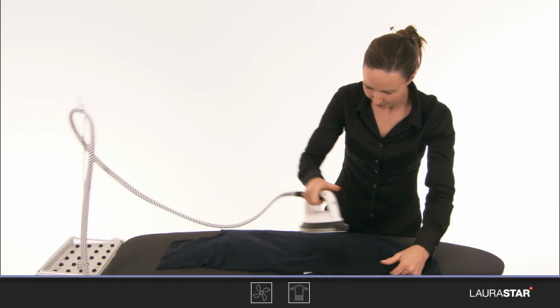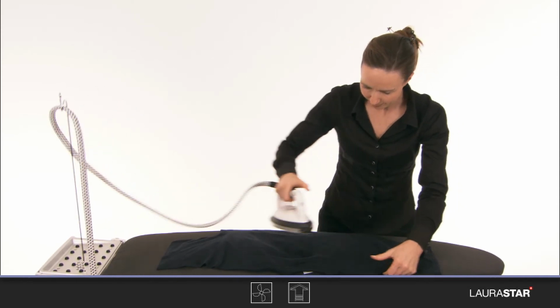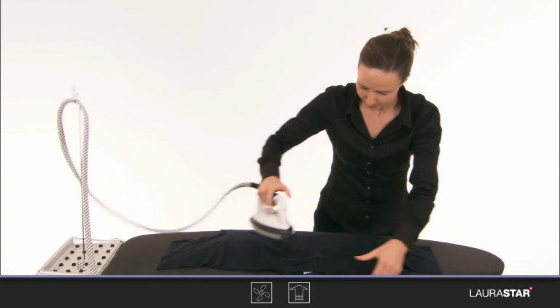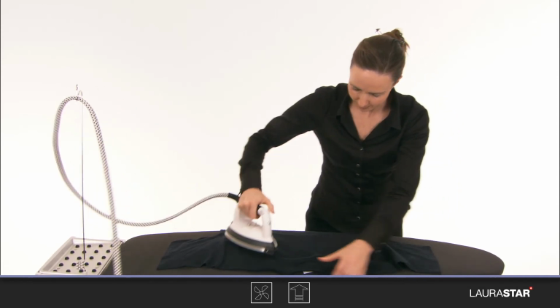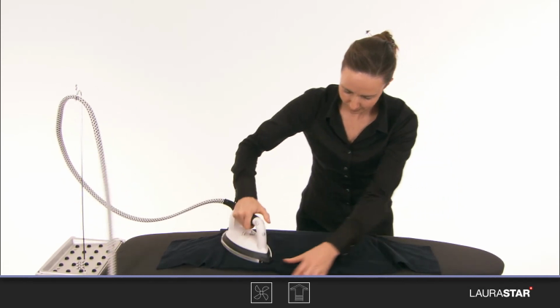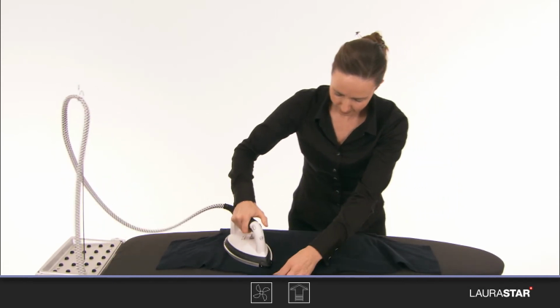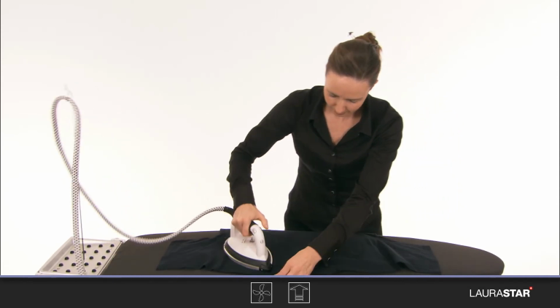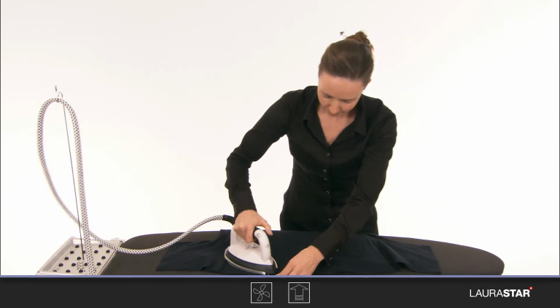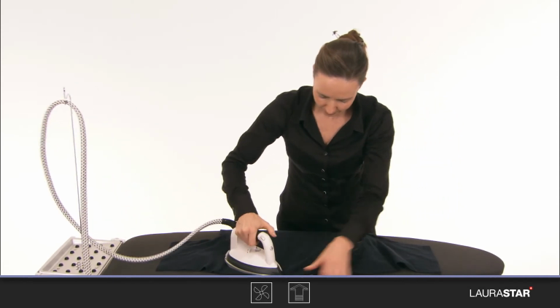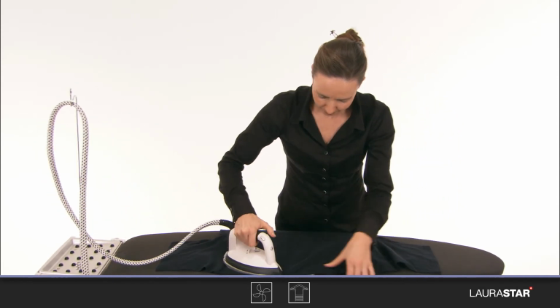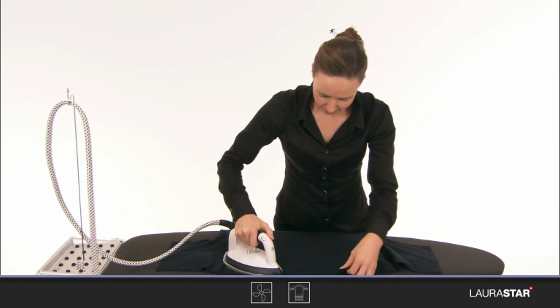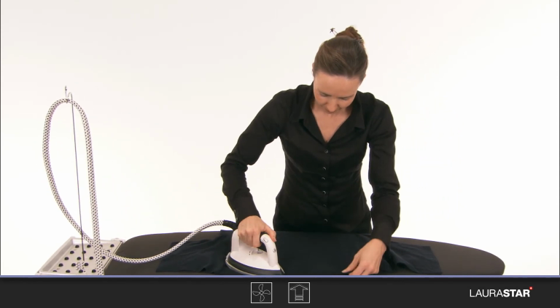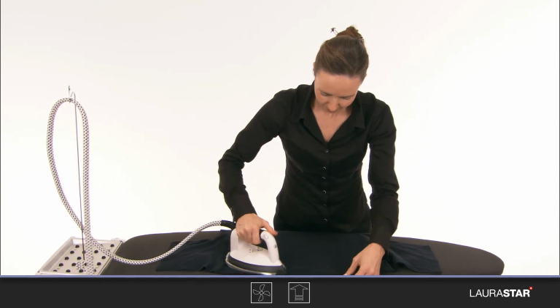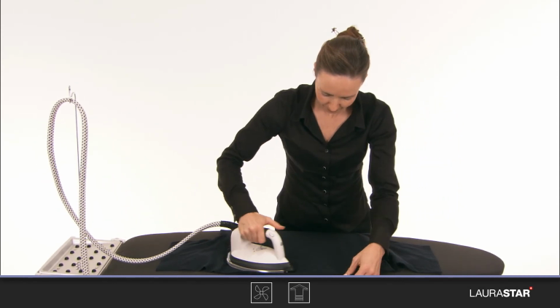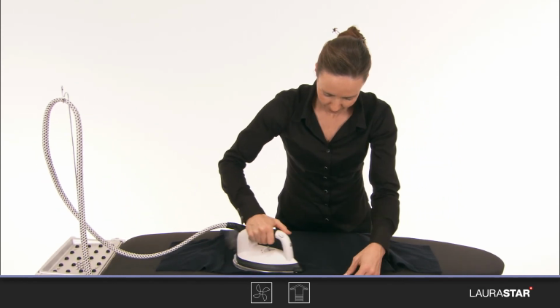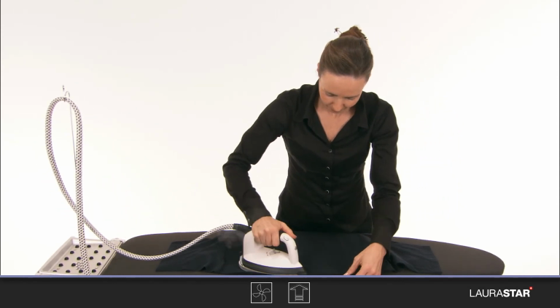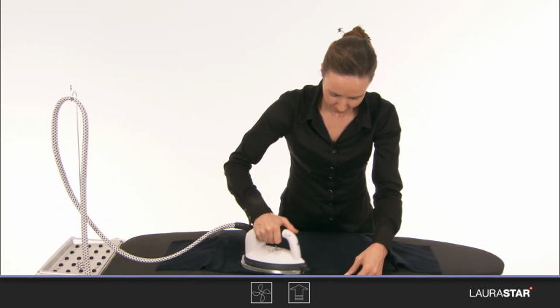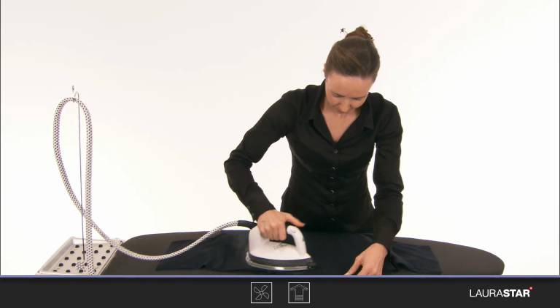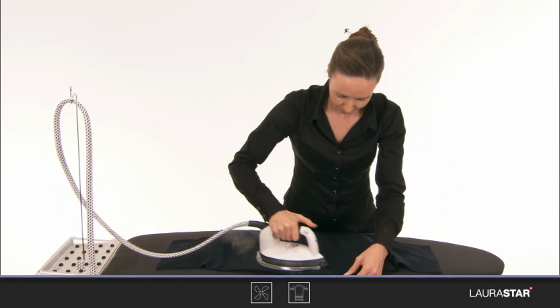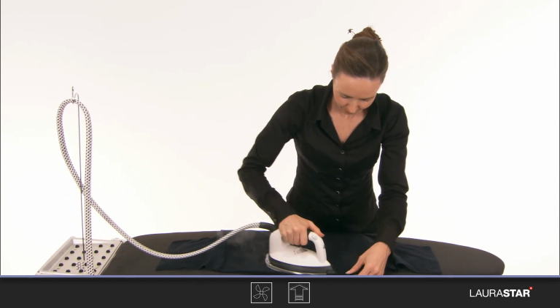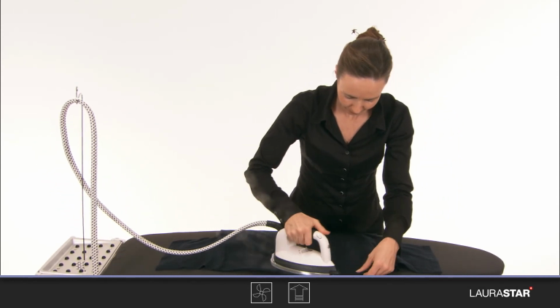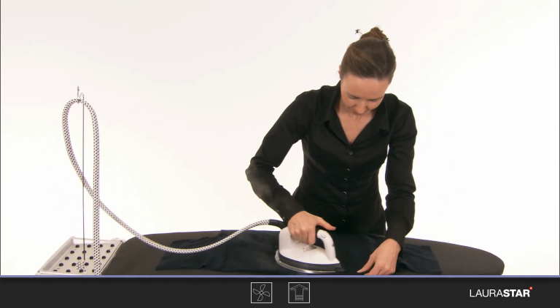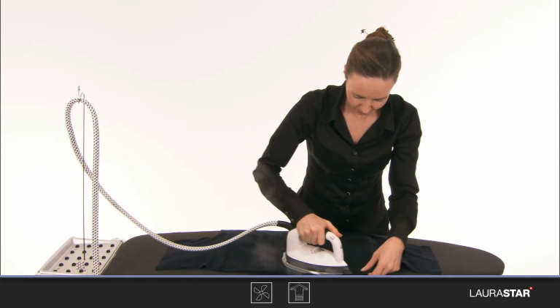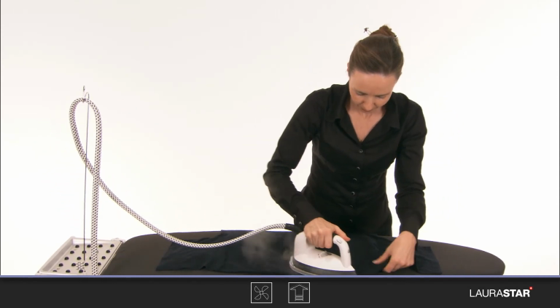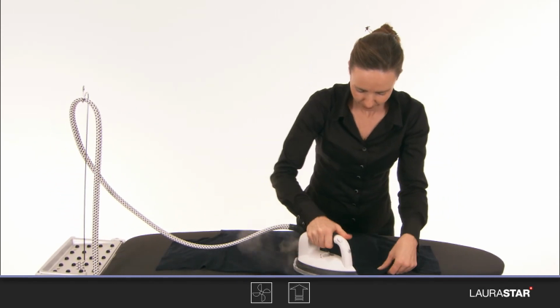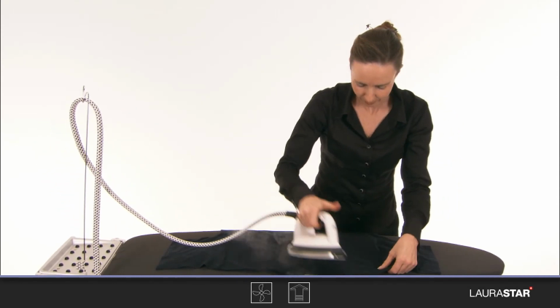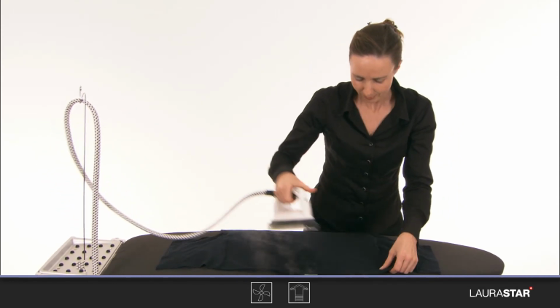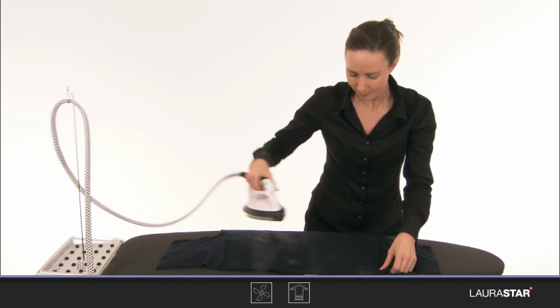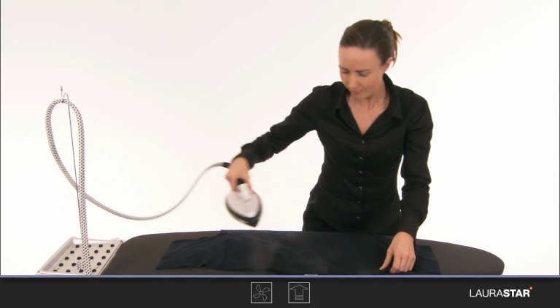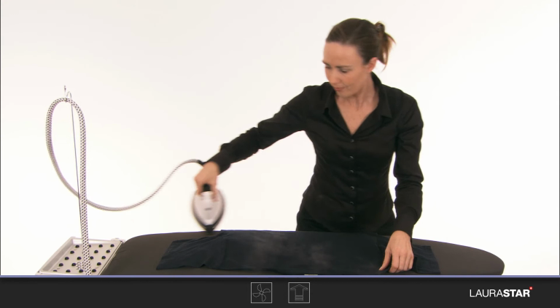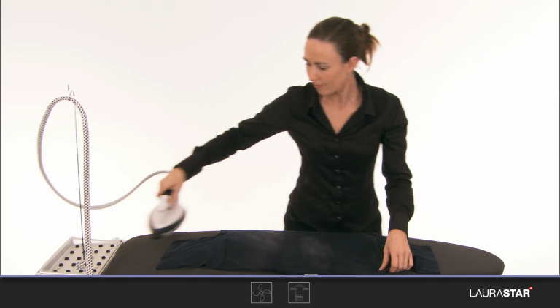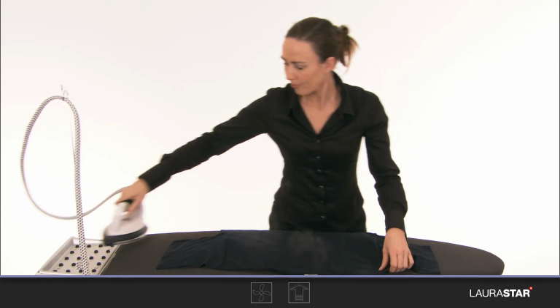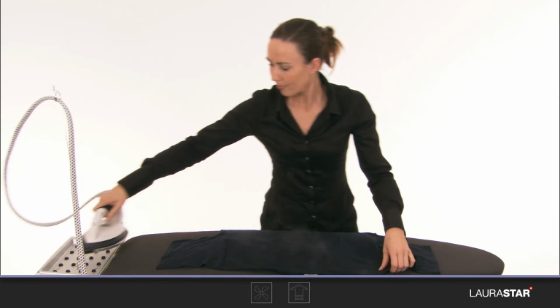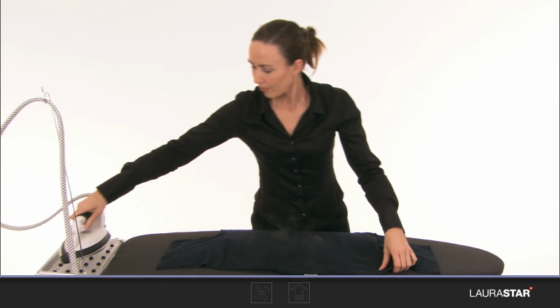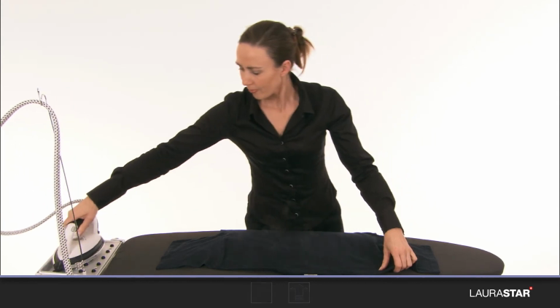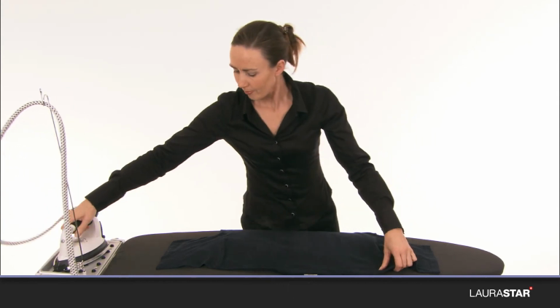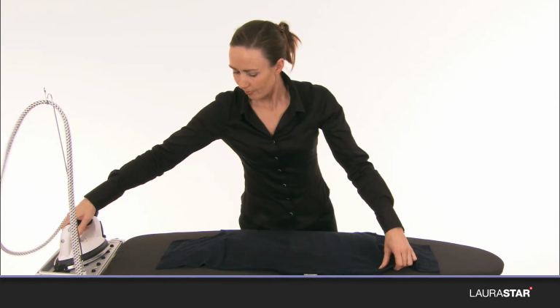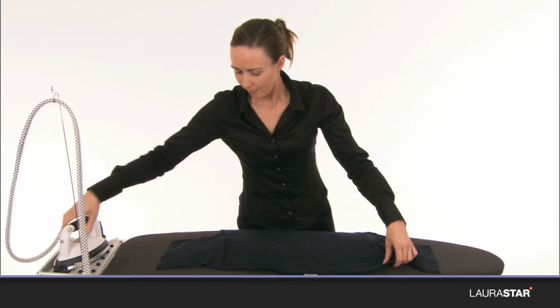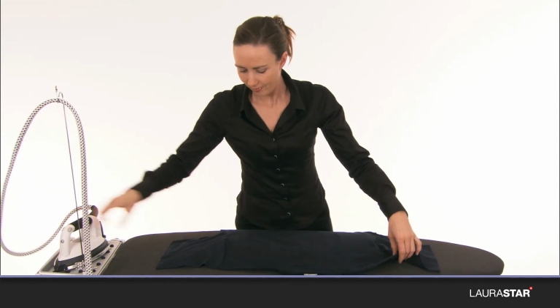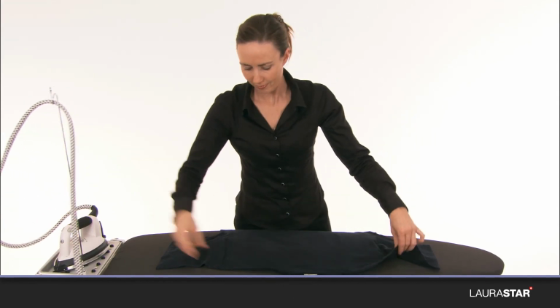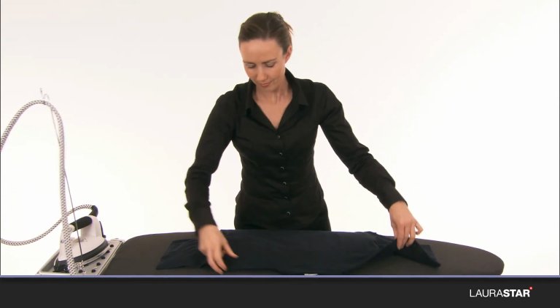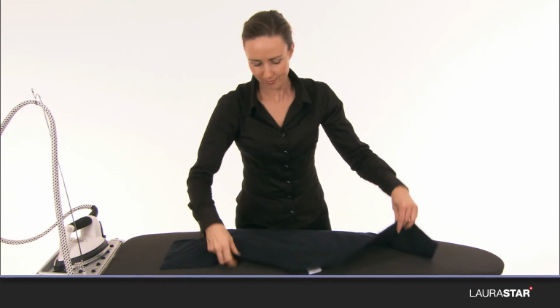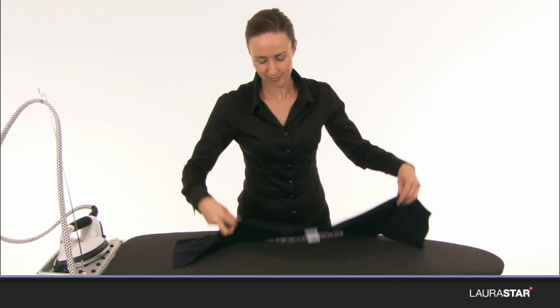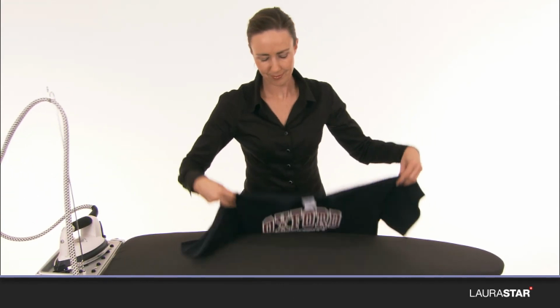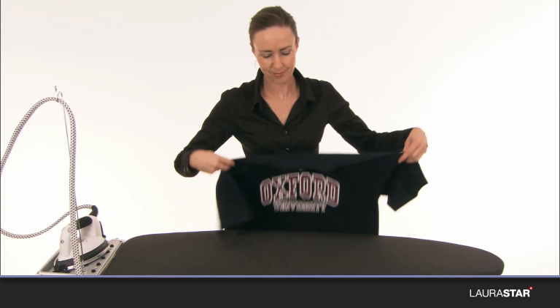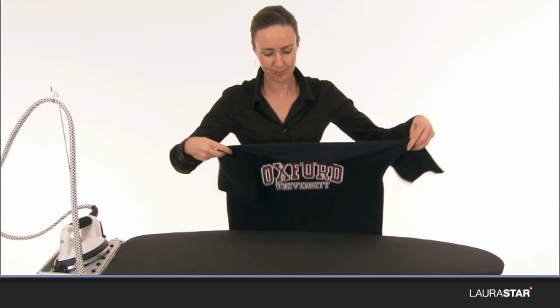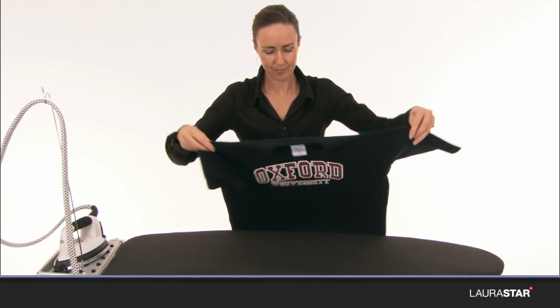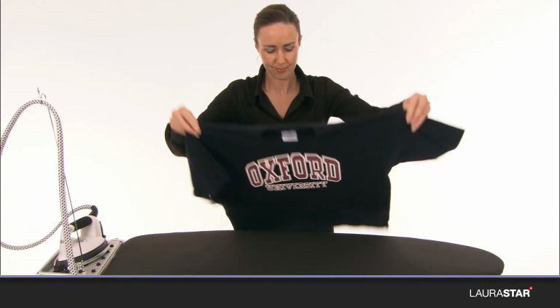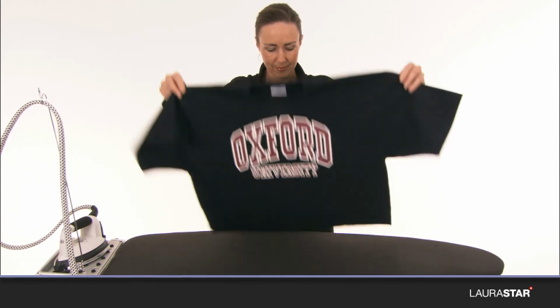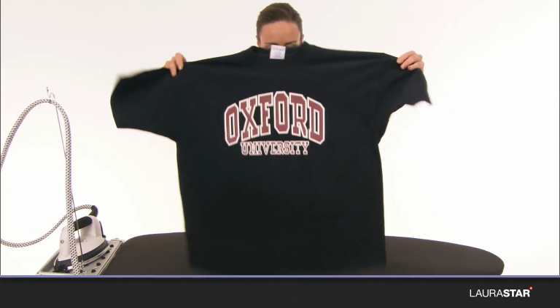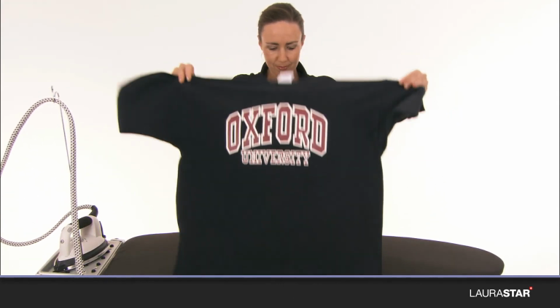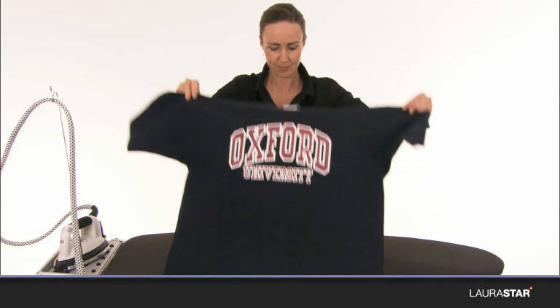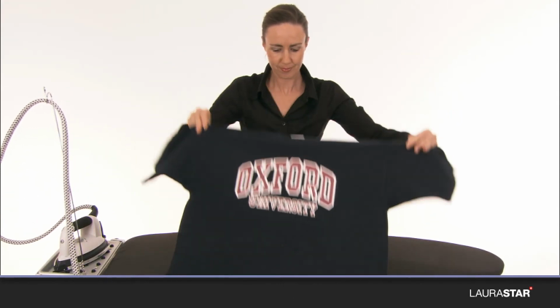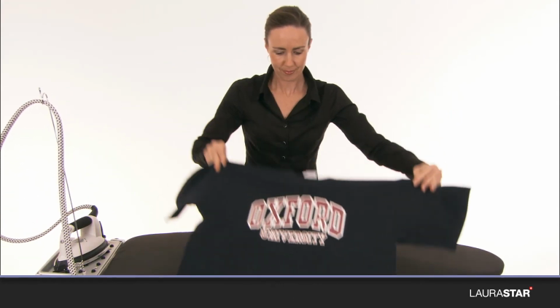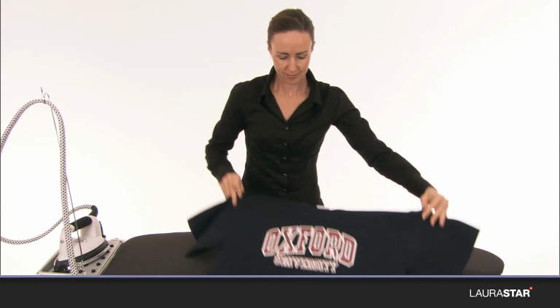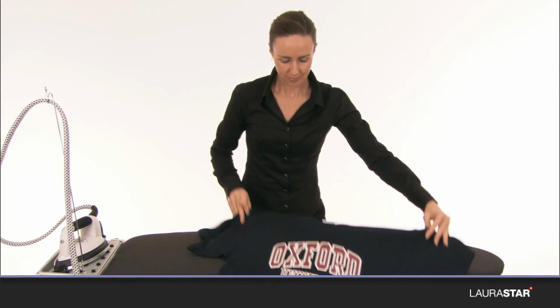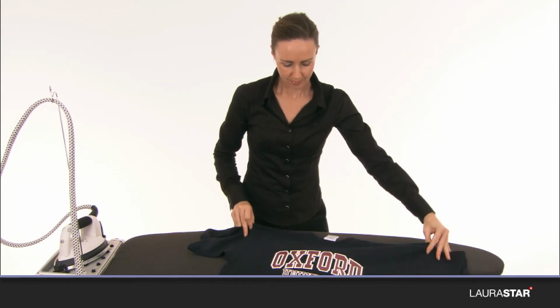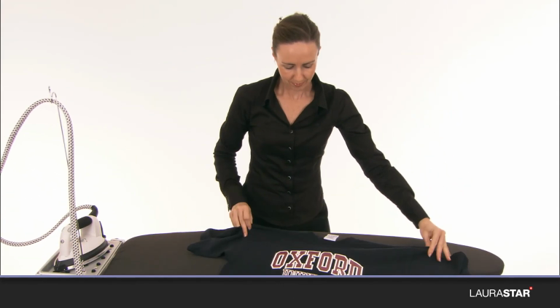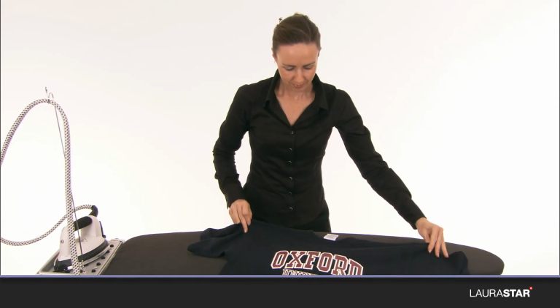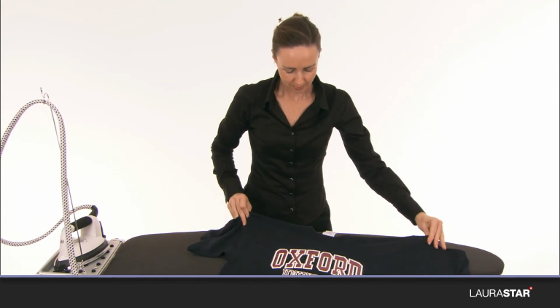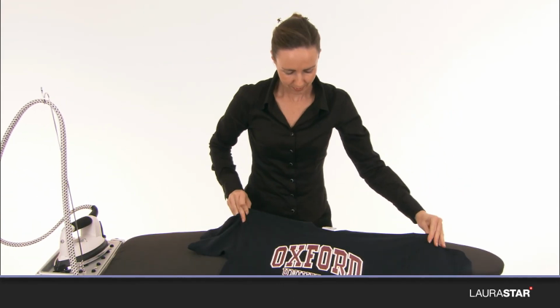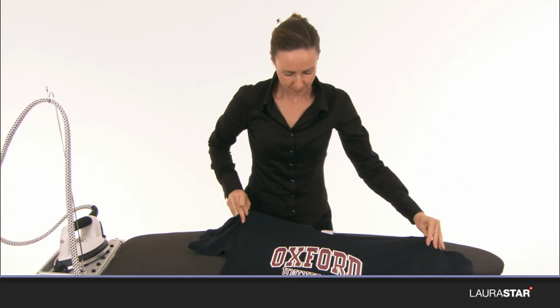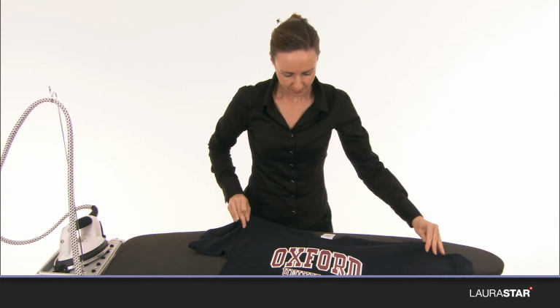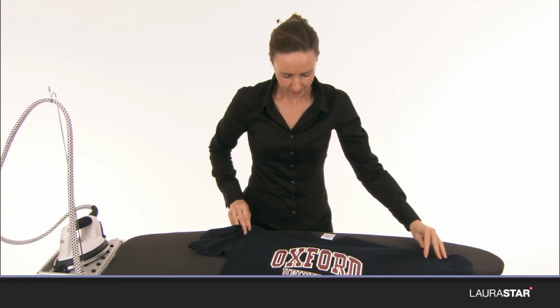The top-pressing soleplate covers the outer surface evenly, filling the entire surface area.